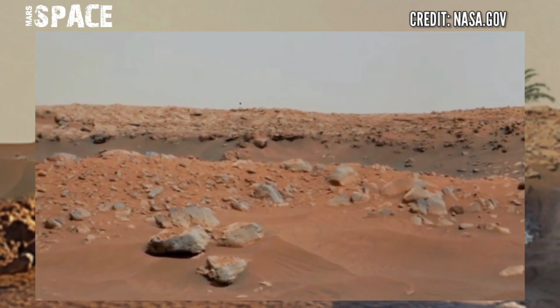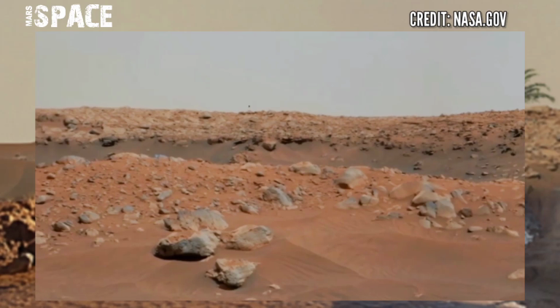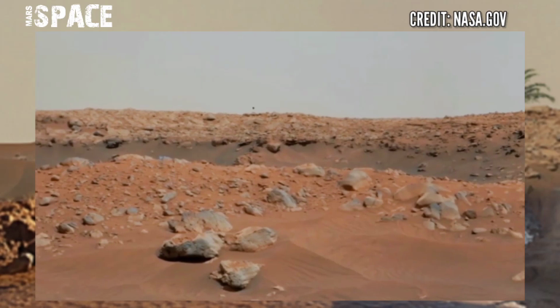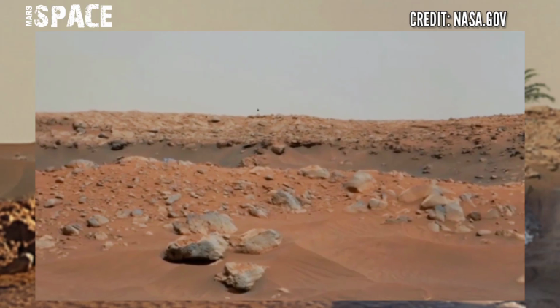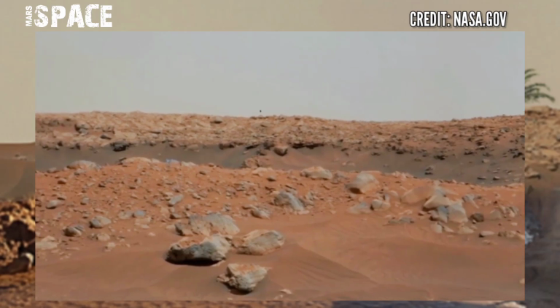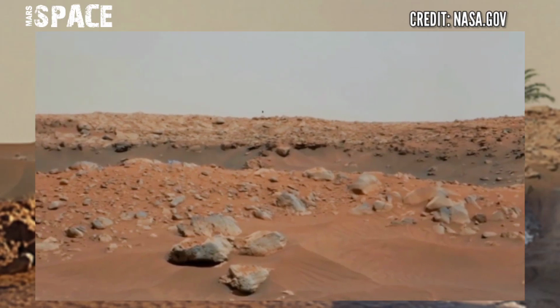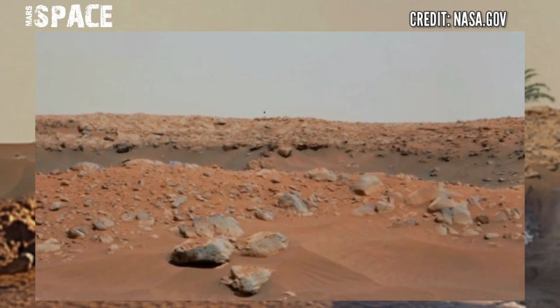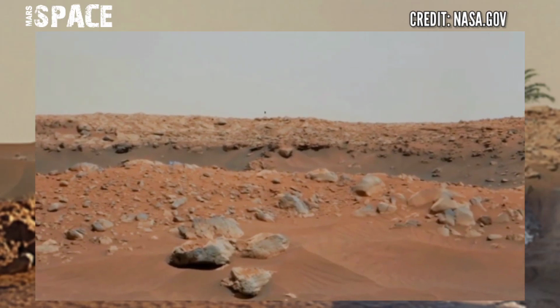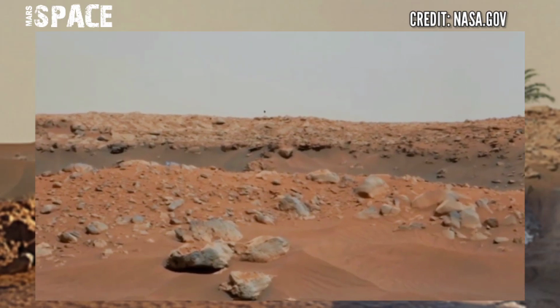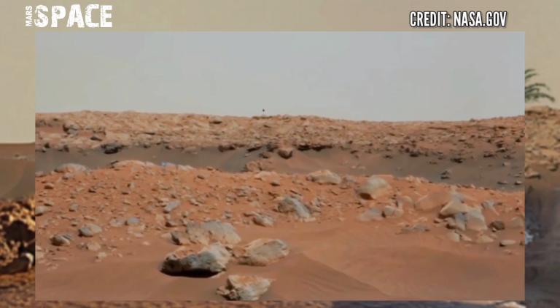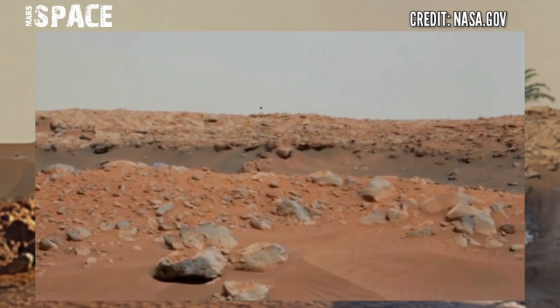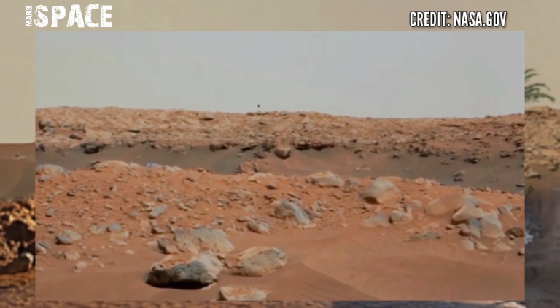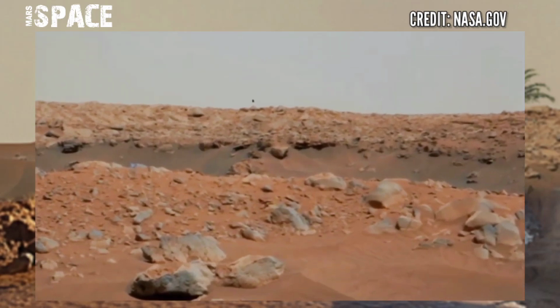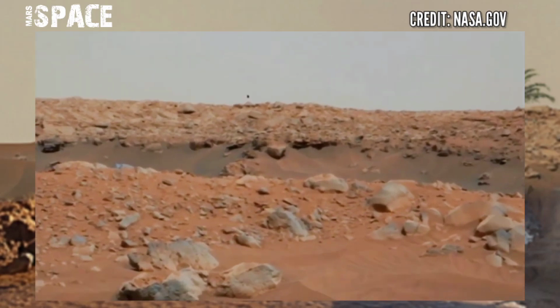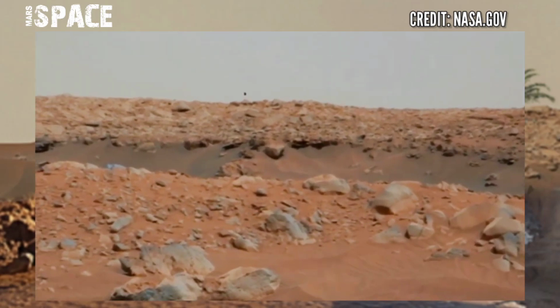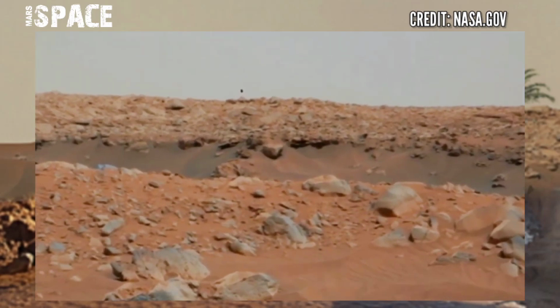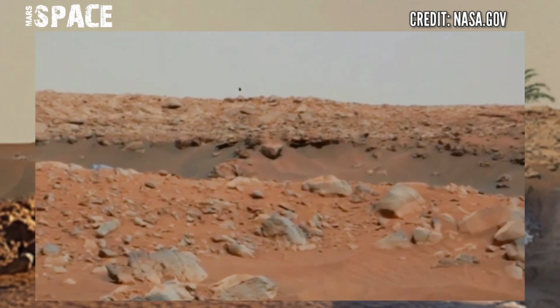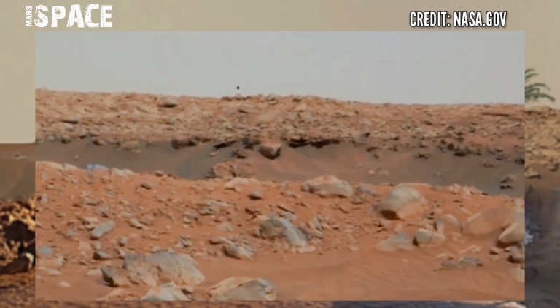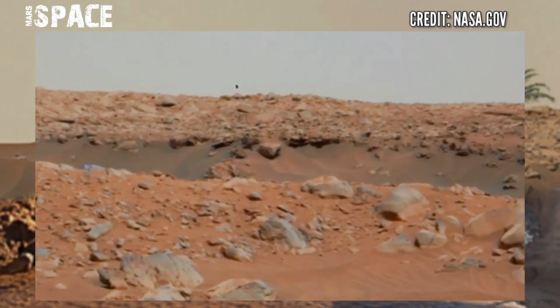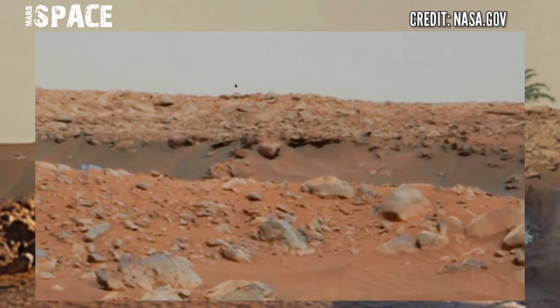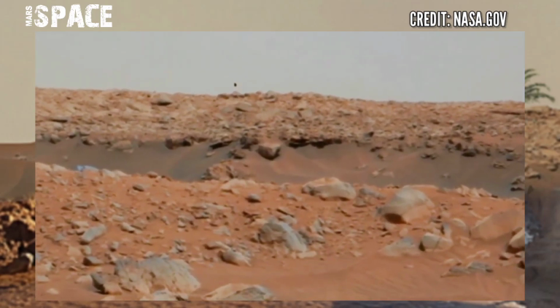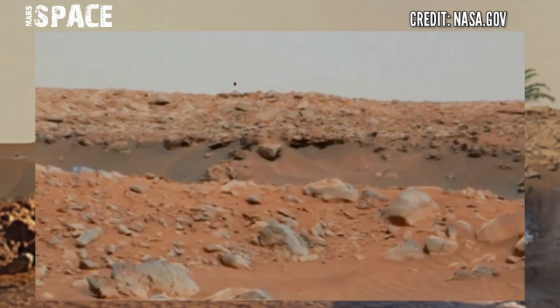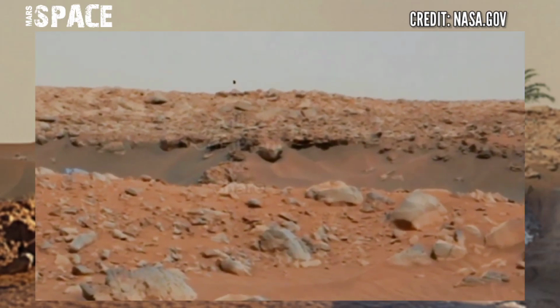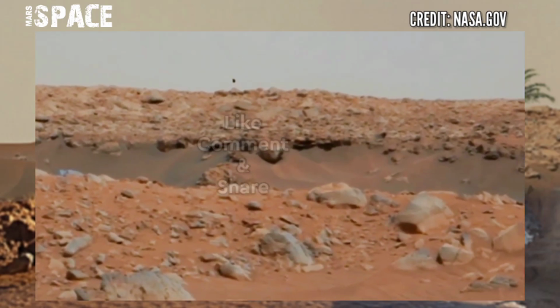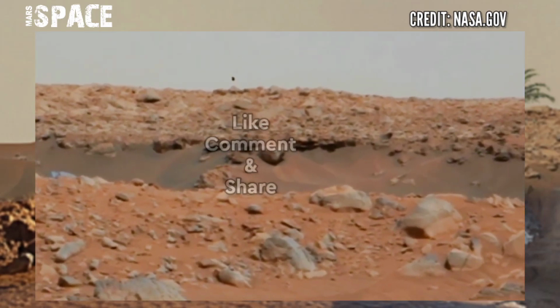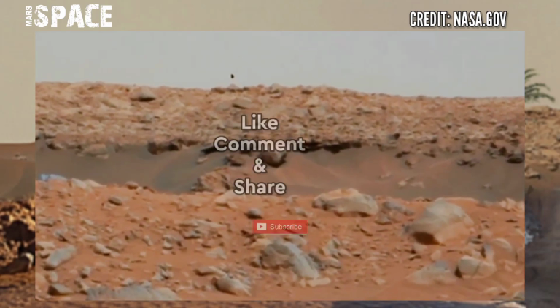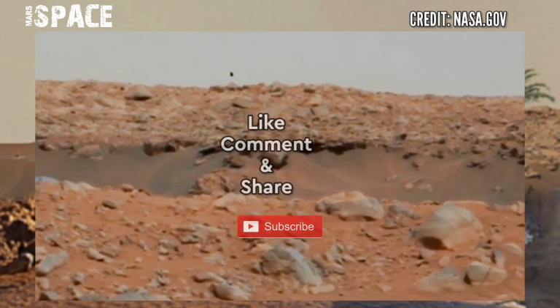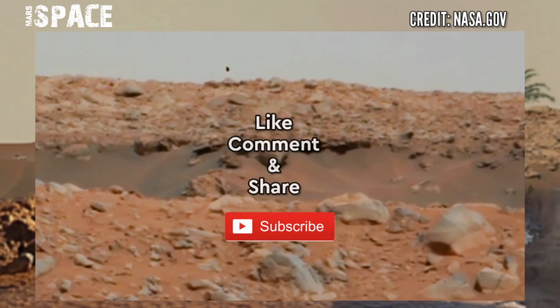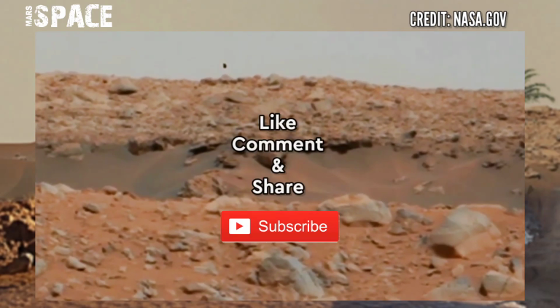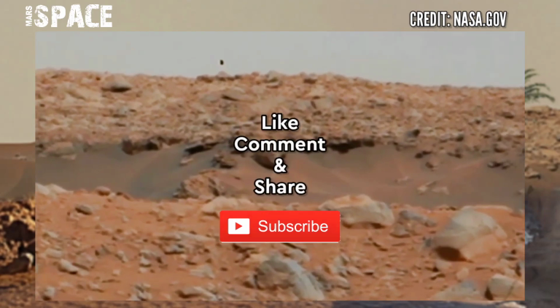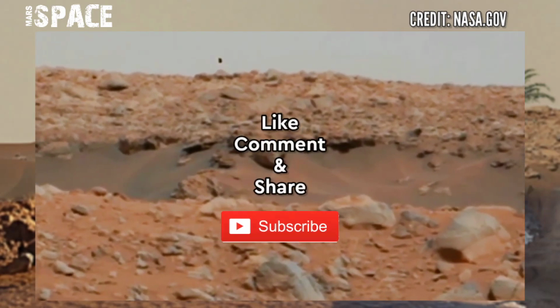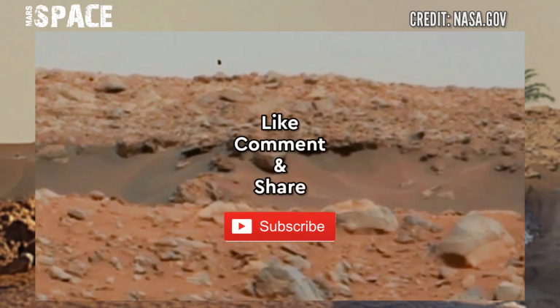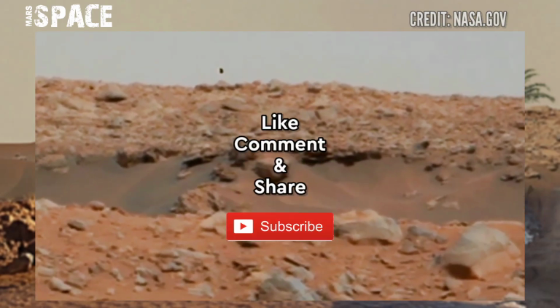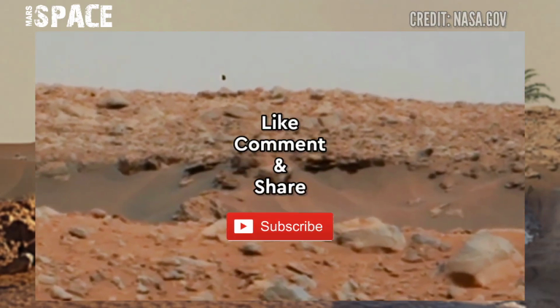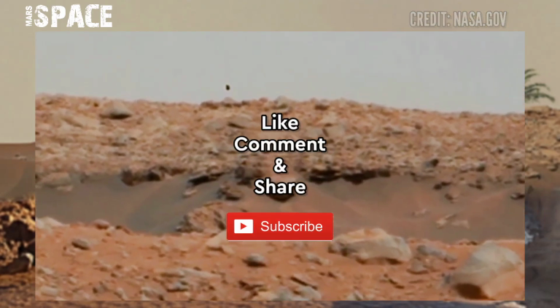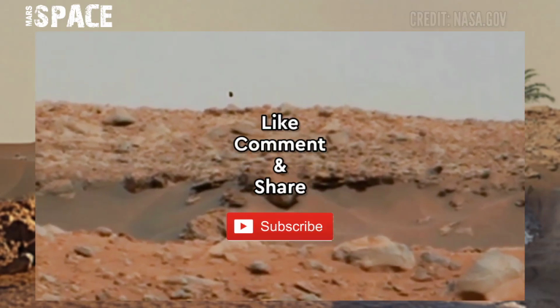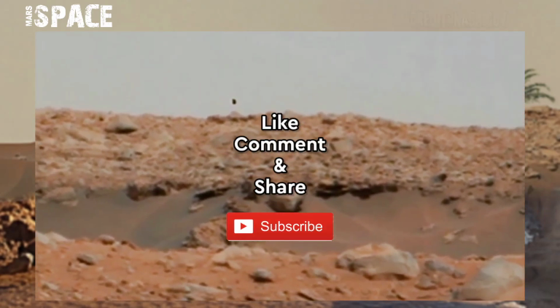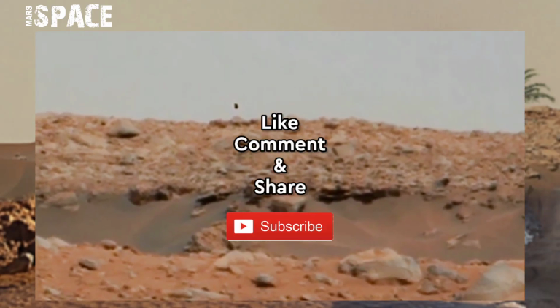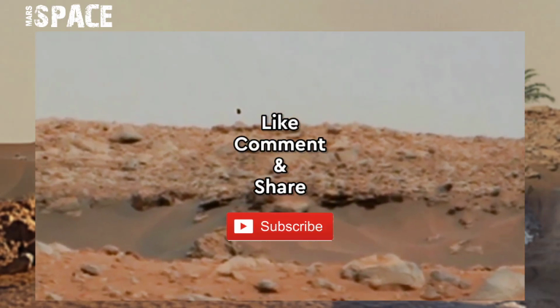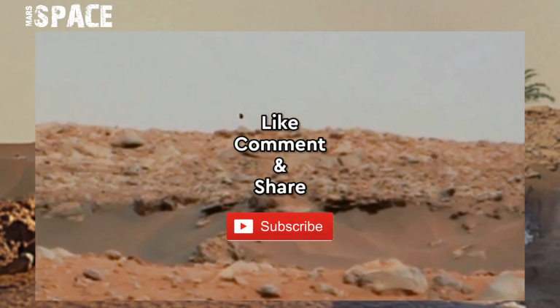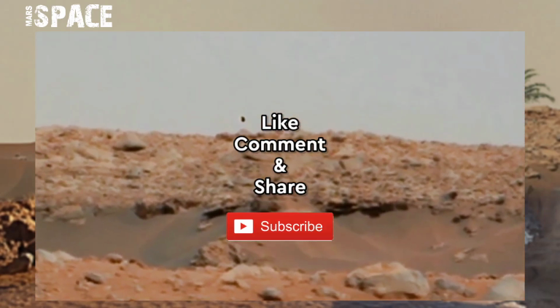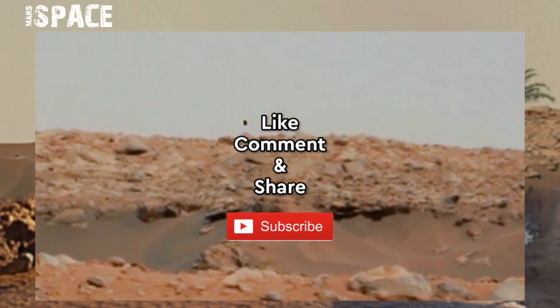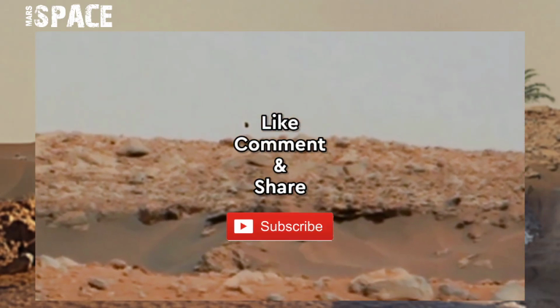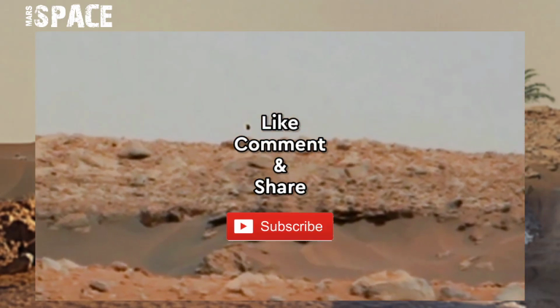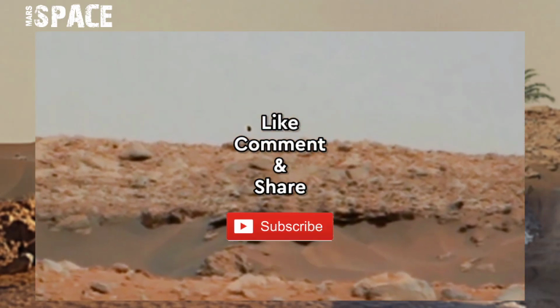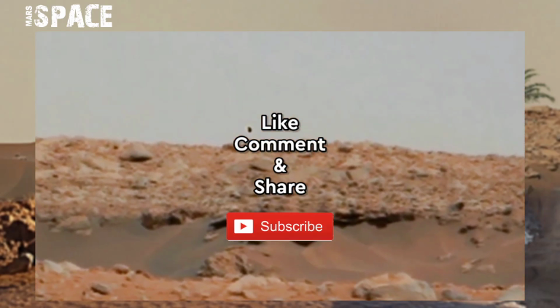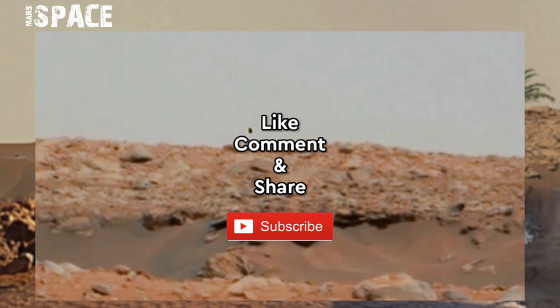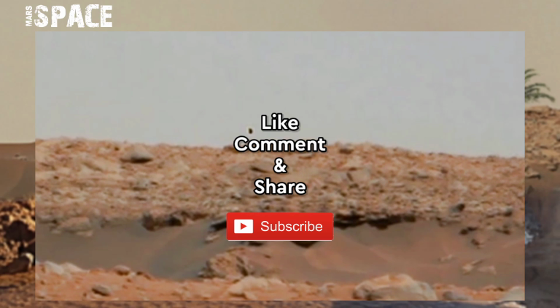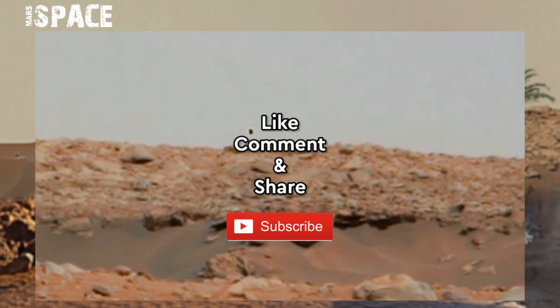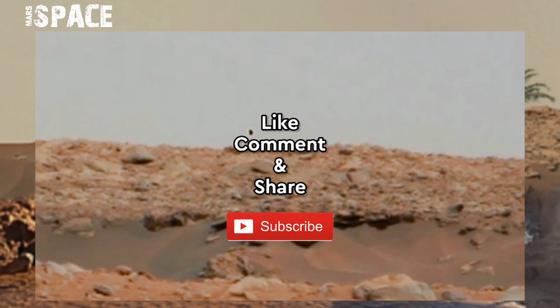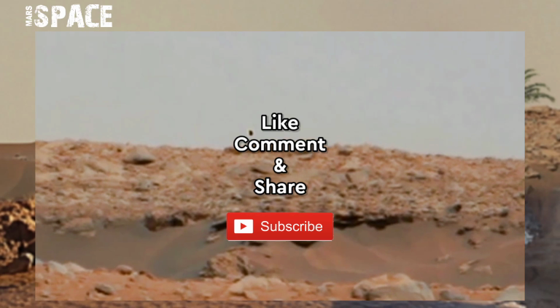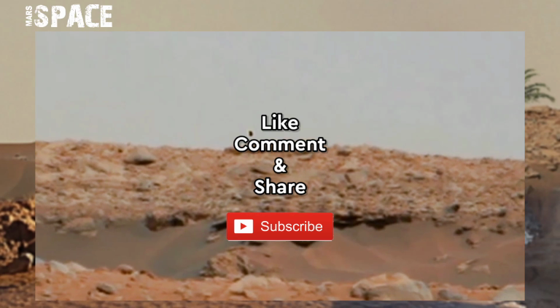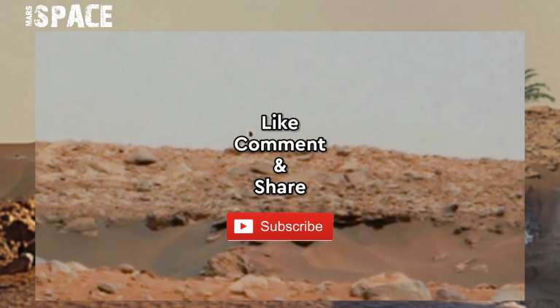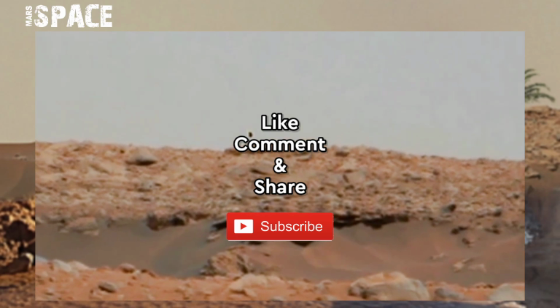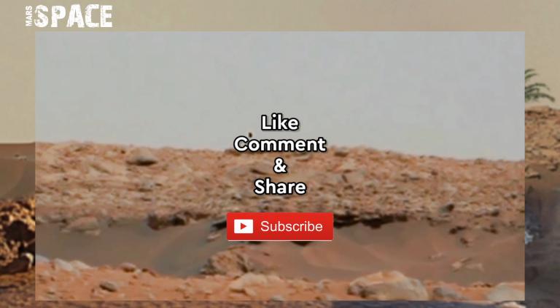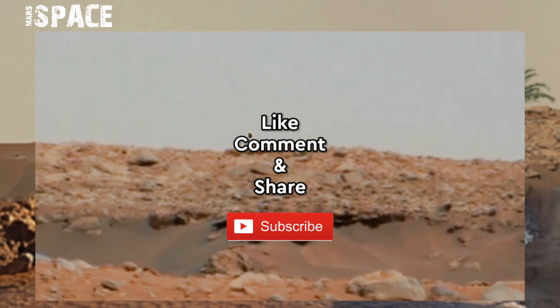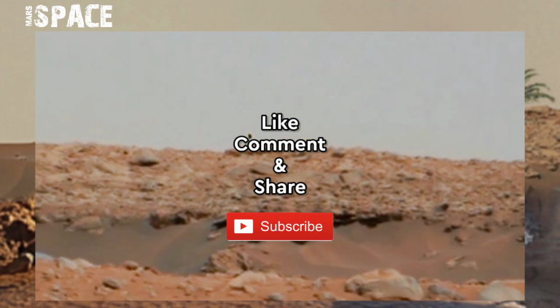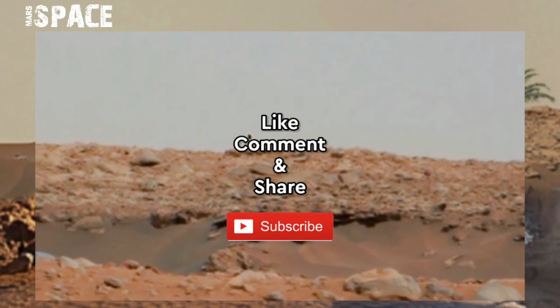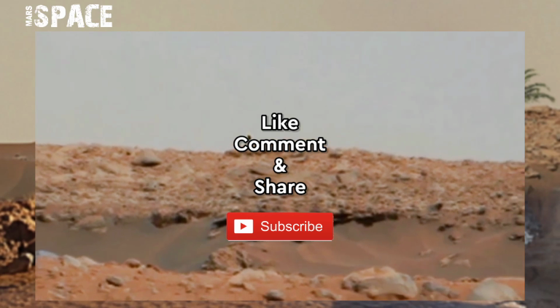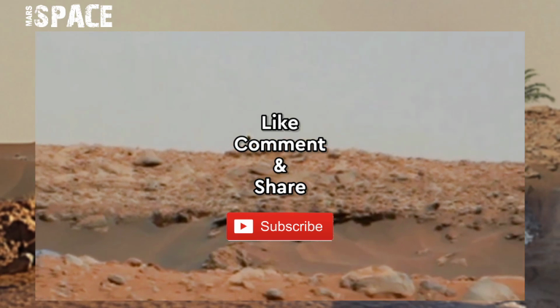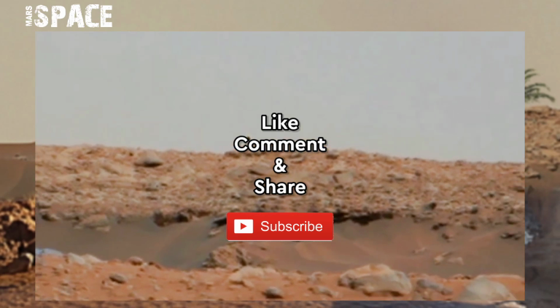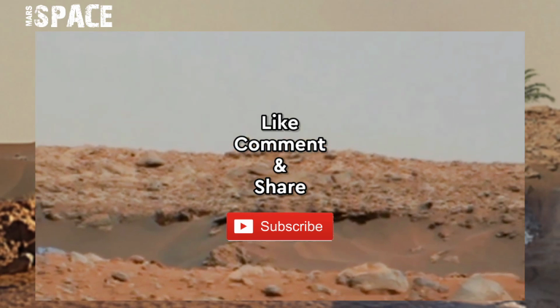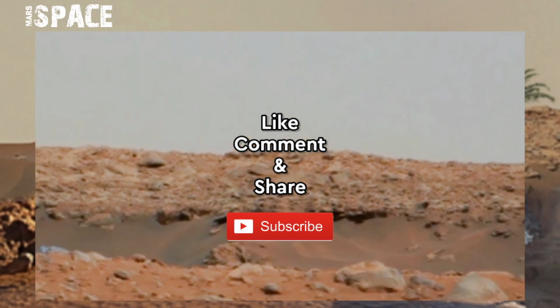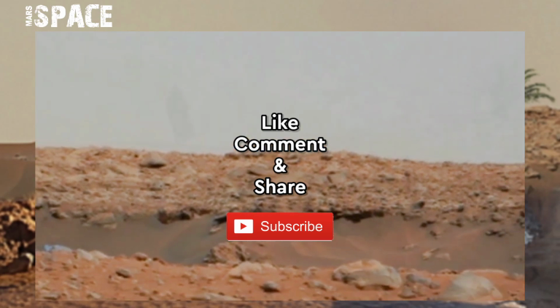The rover is discovering new areas and exploring mysterious rocky structures. Like the video, share it with your best friends. Thanks for watching!